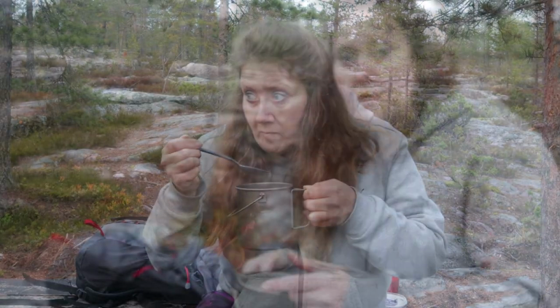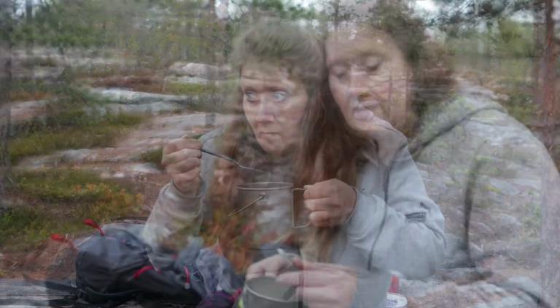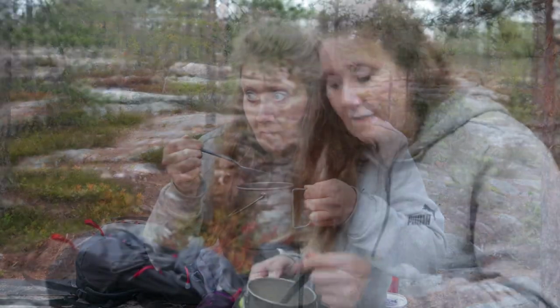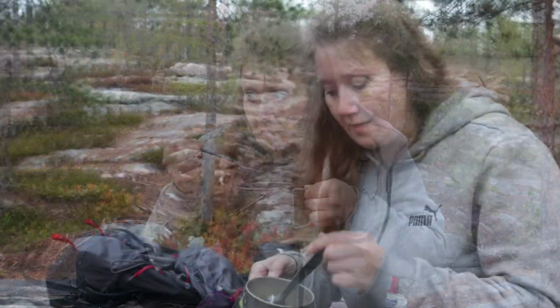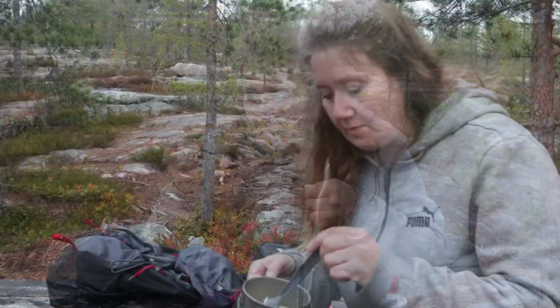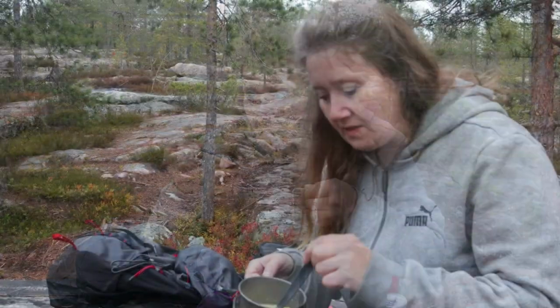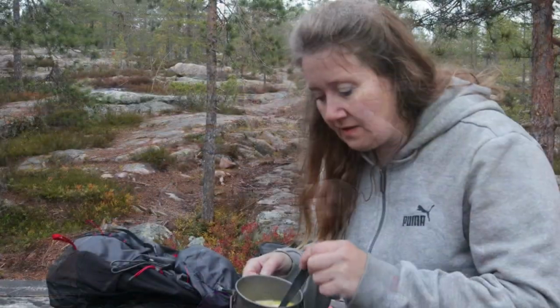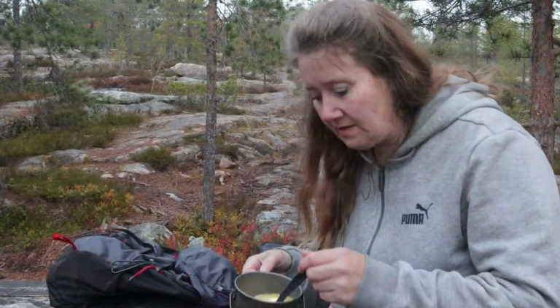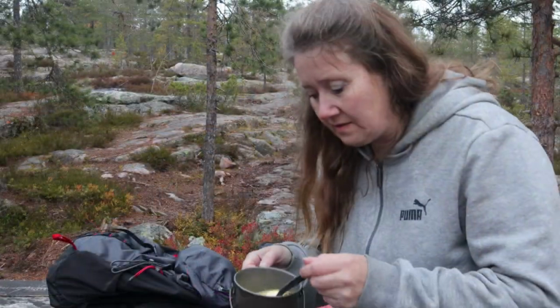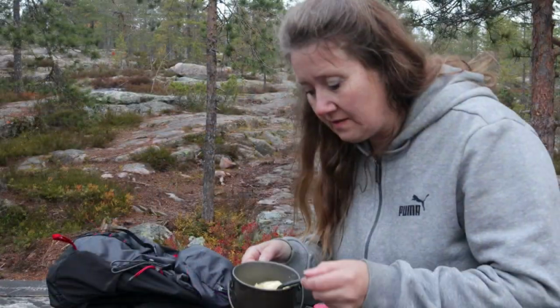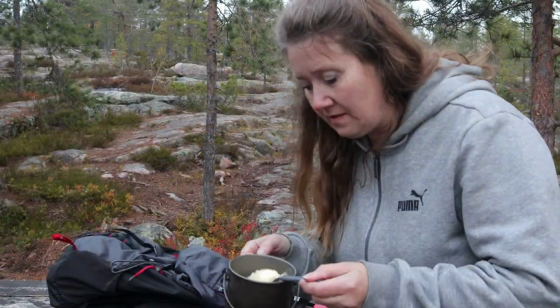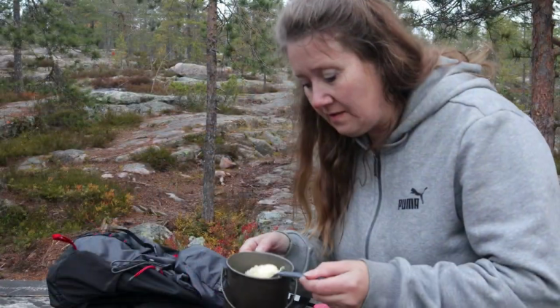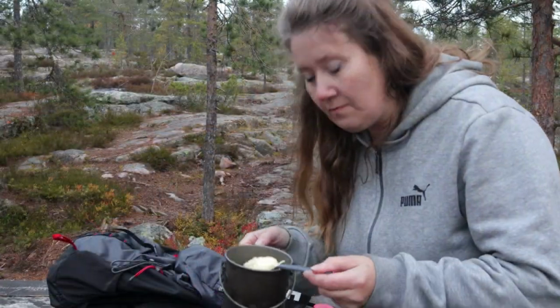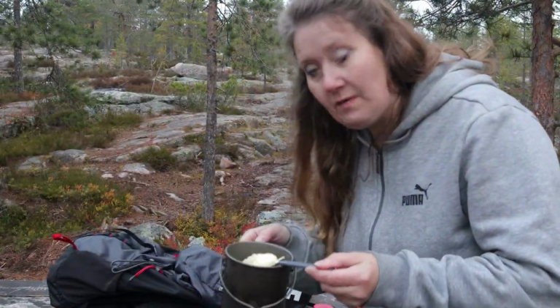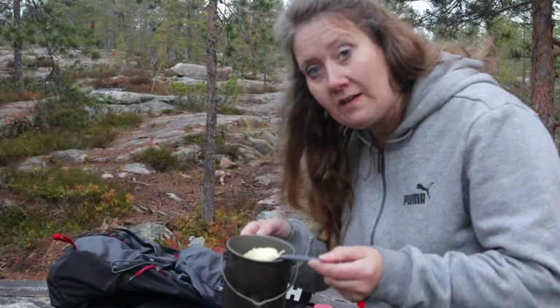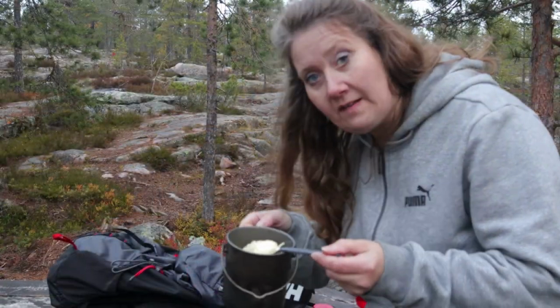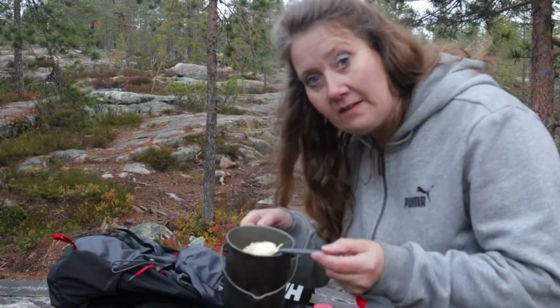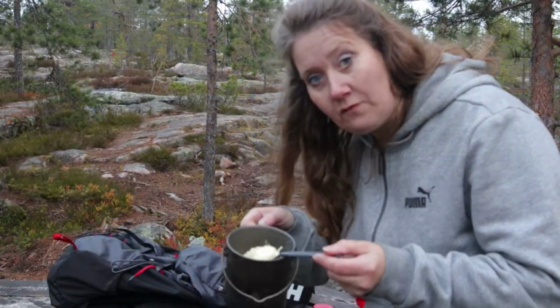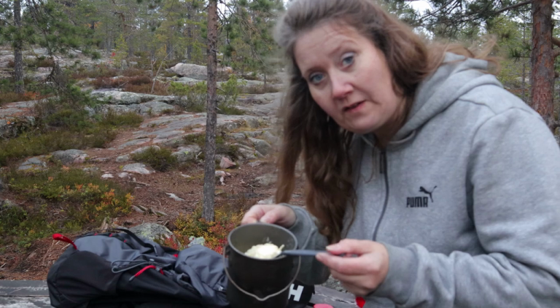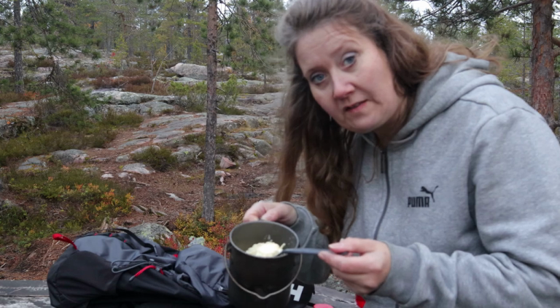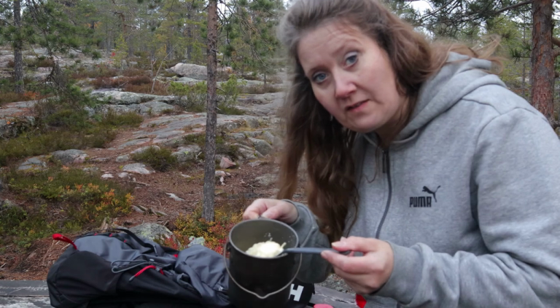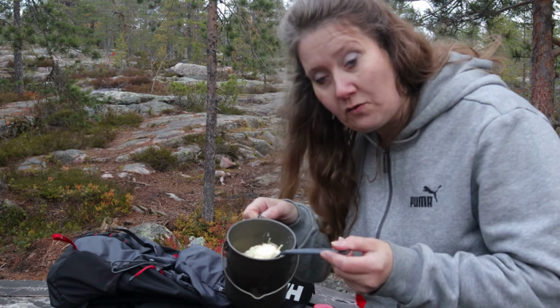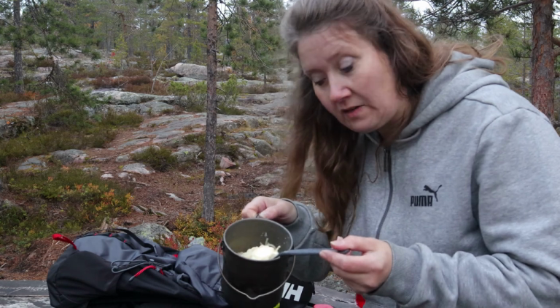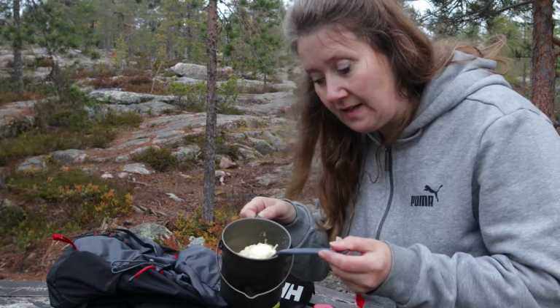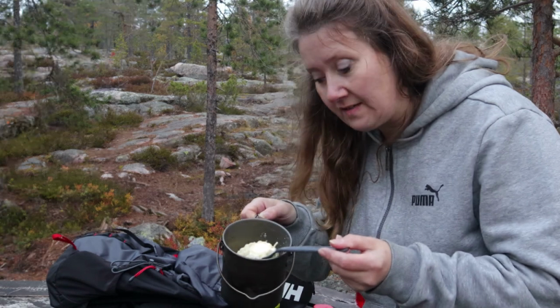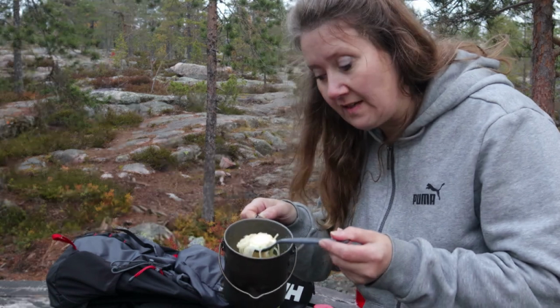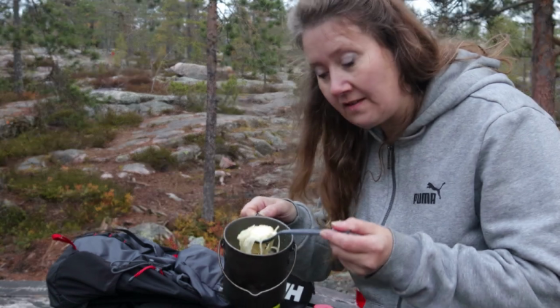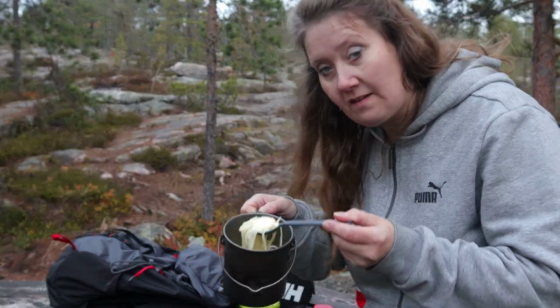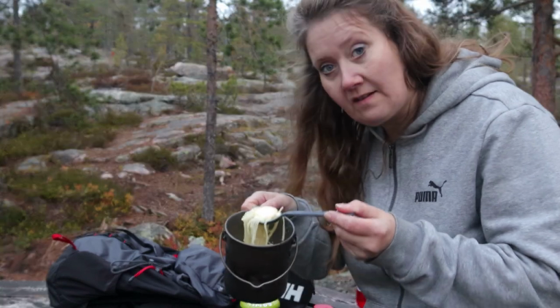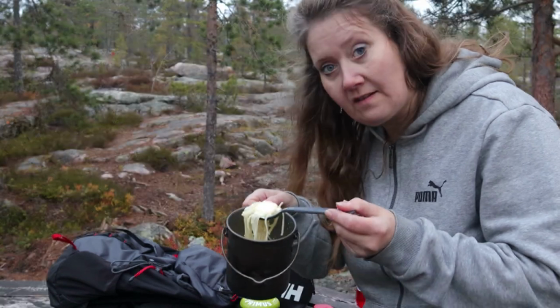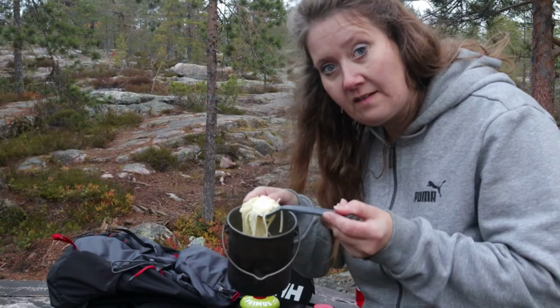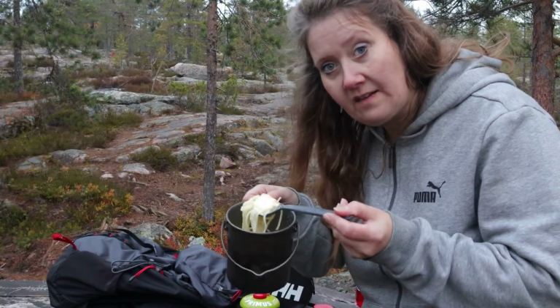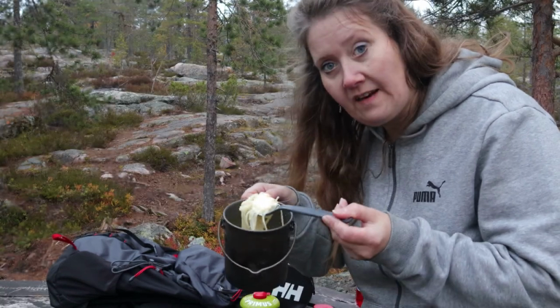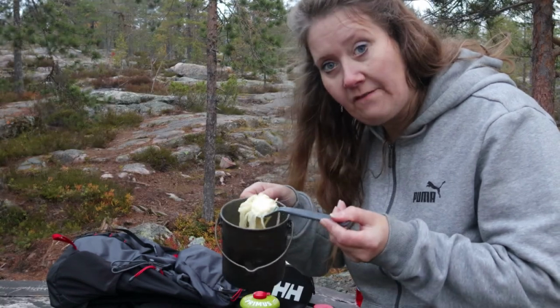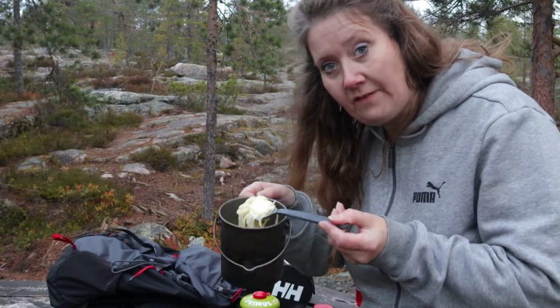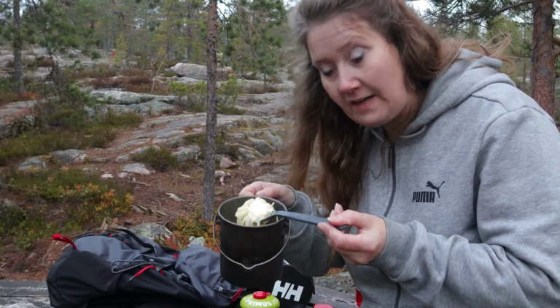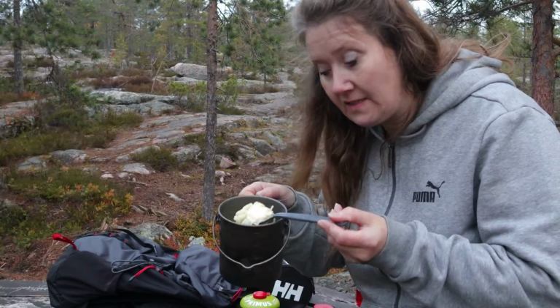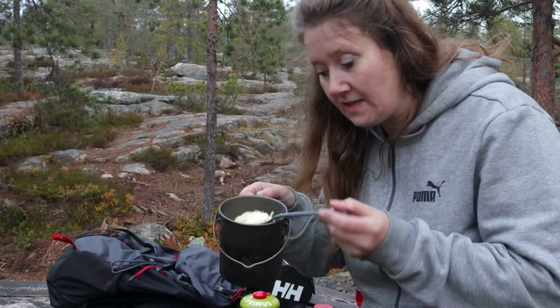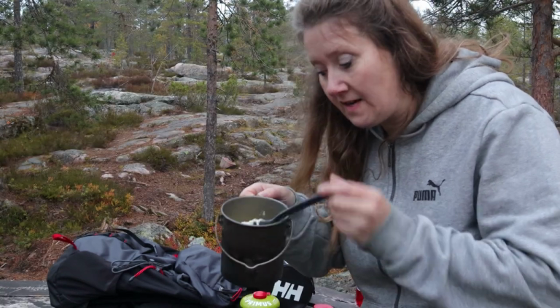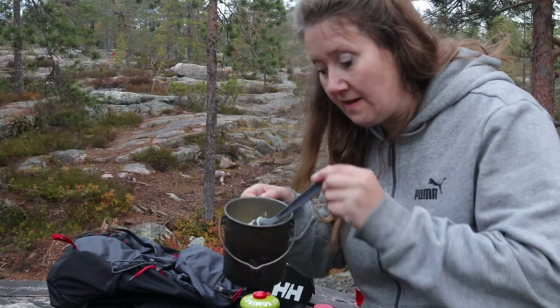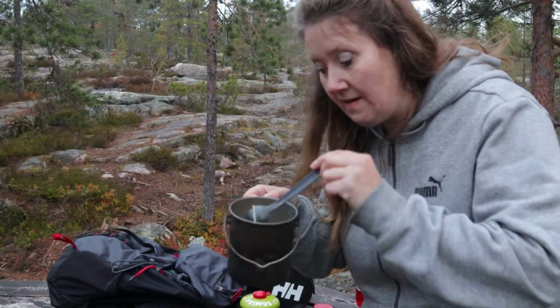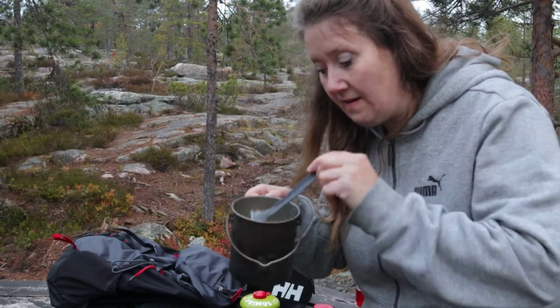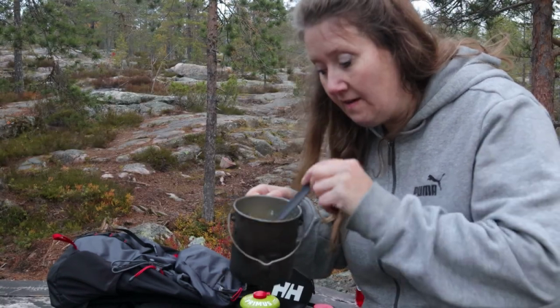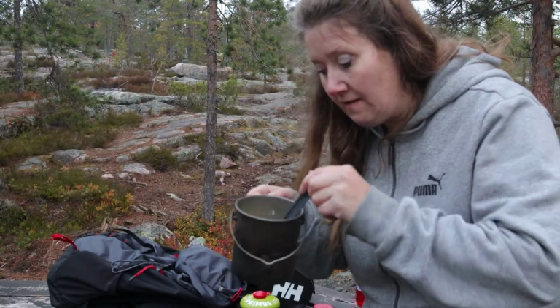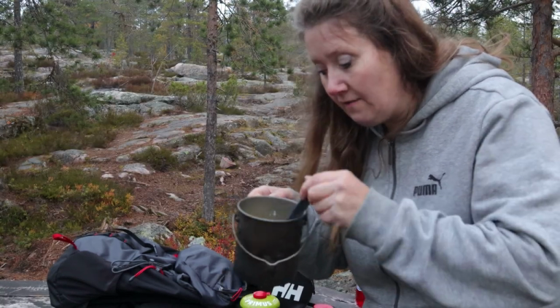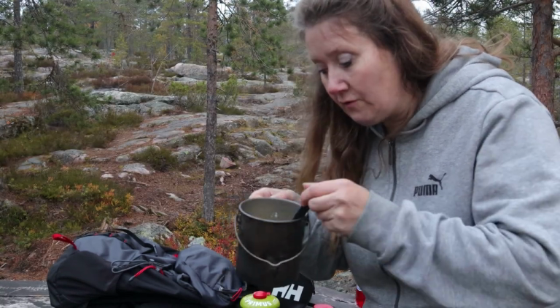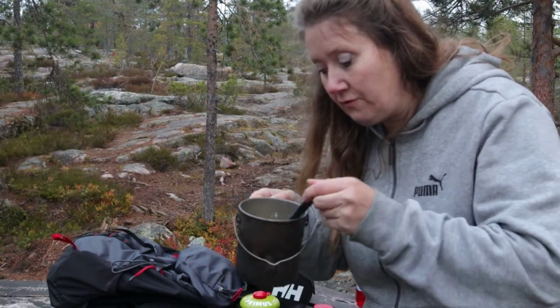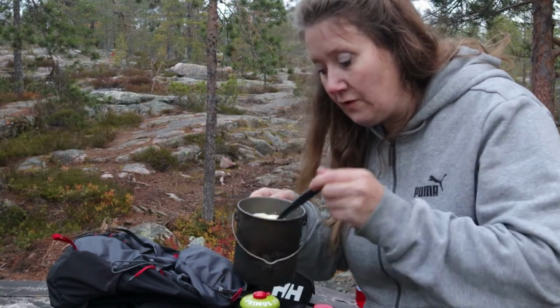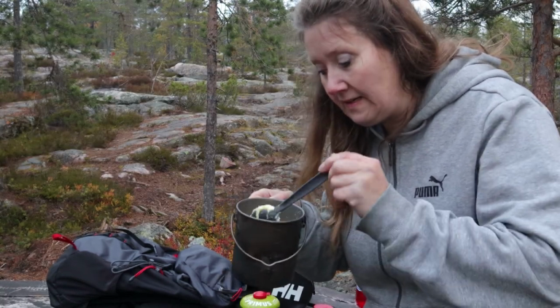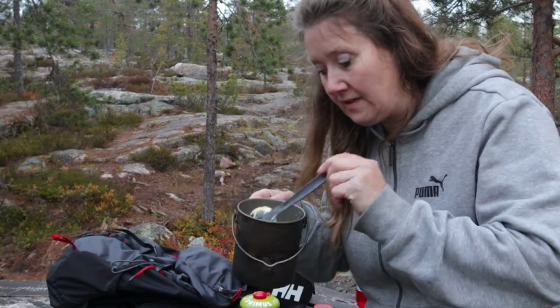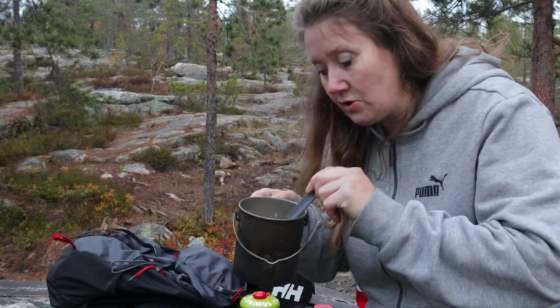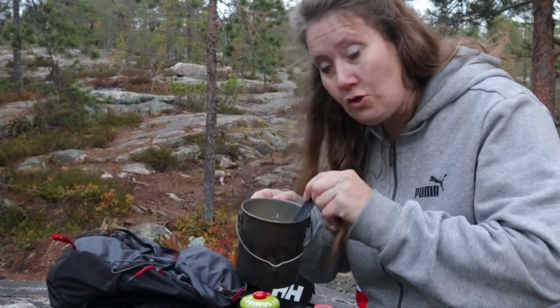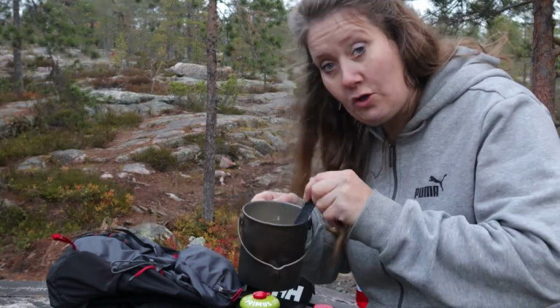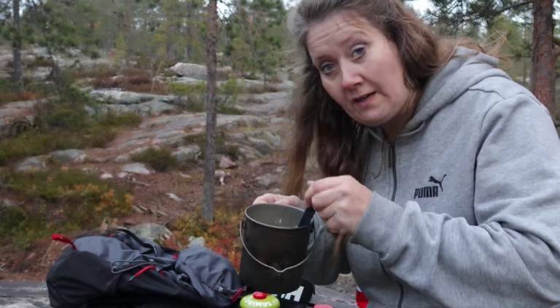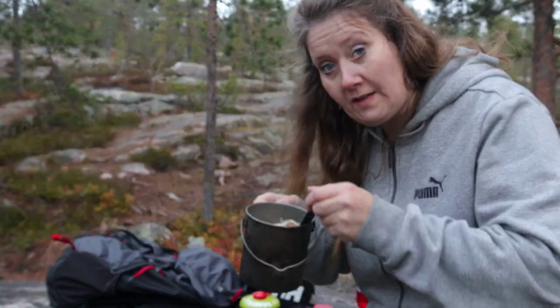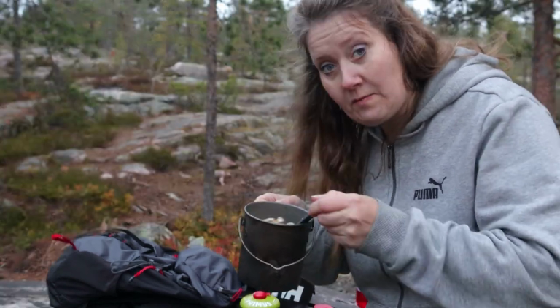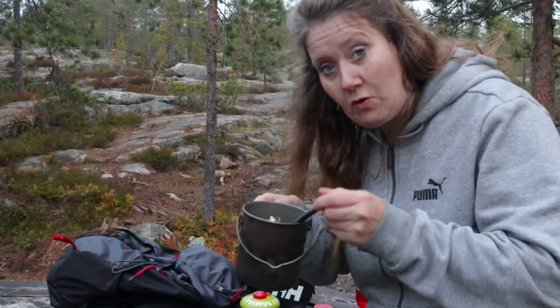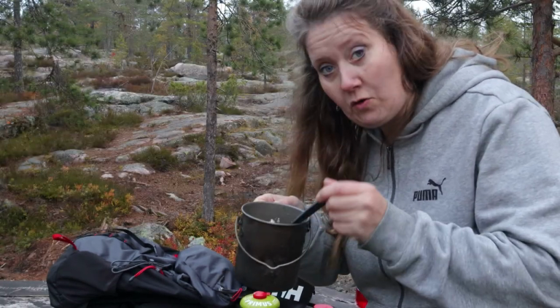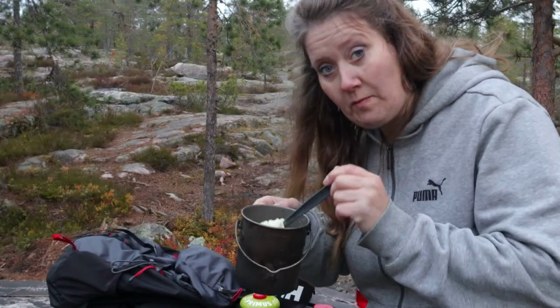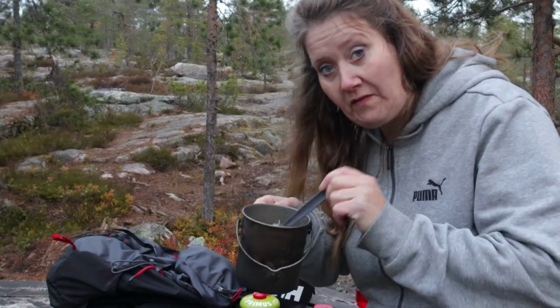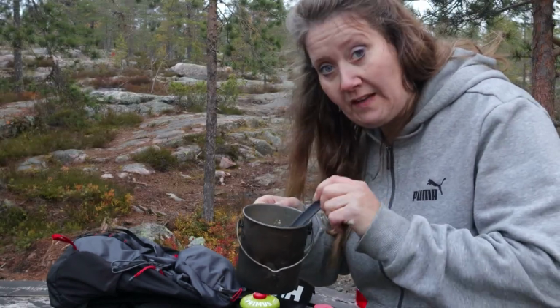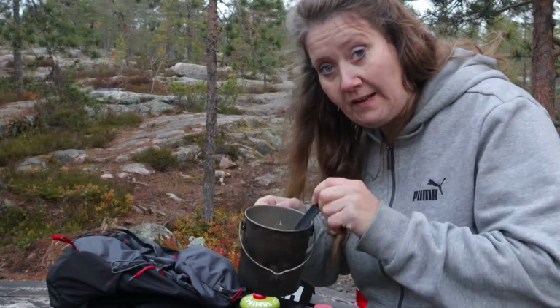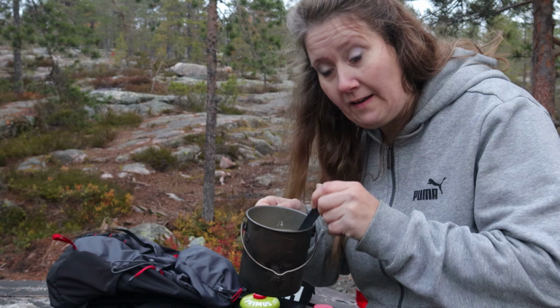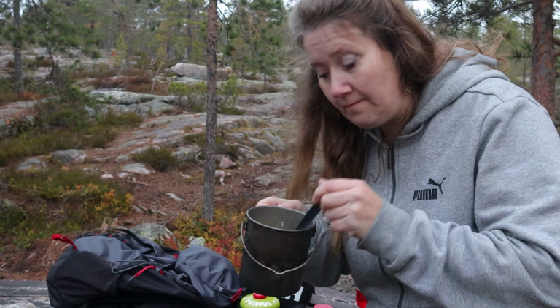Jag glömde att – man kan ju faktiskt tillsätta crème fraîche för att få en lite syrligare smak, om man vill det.